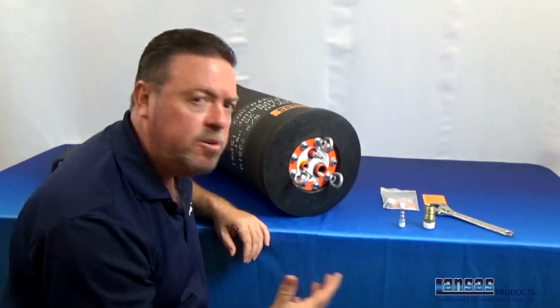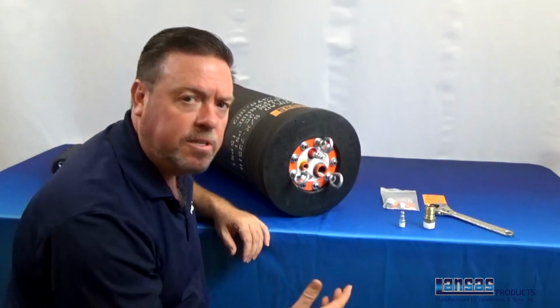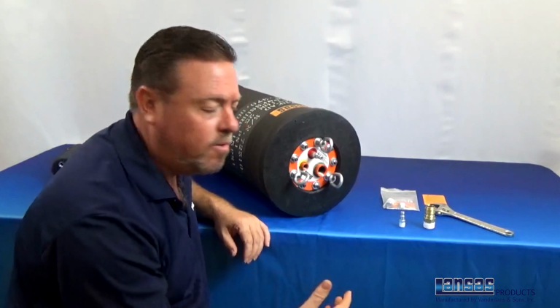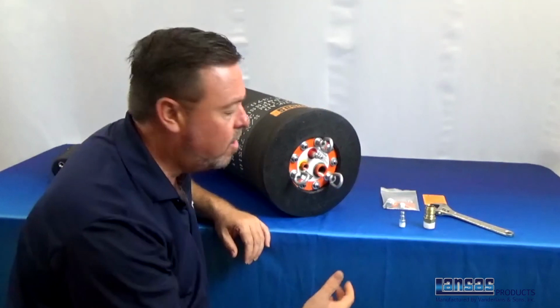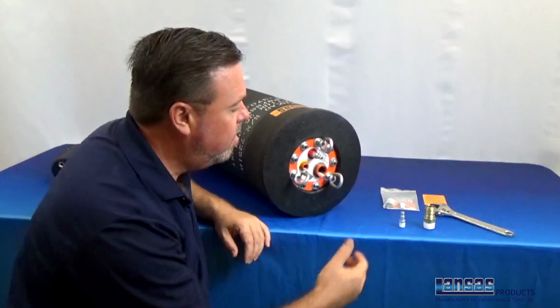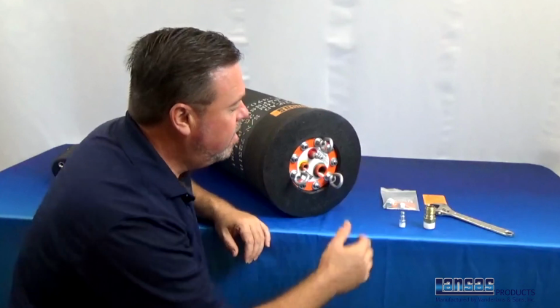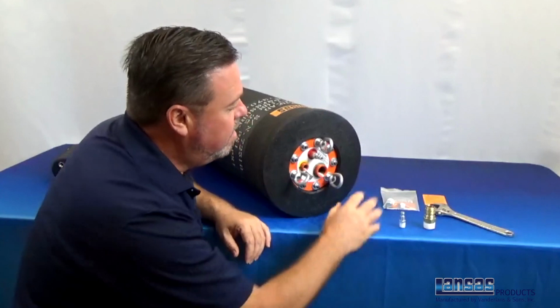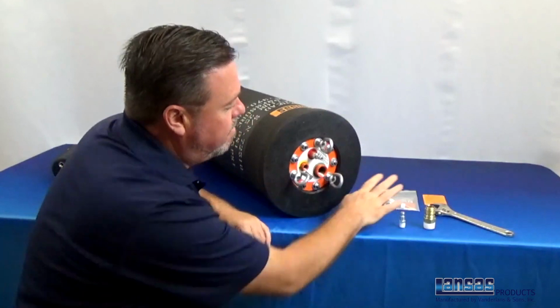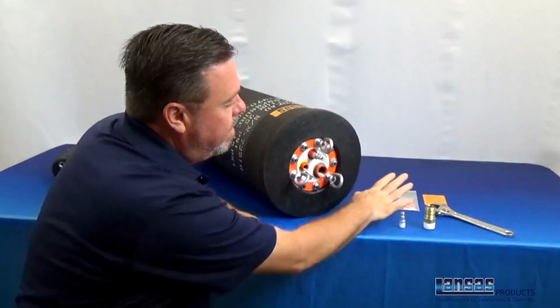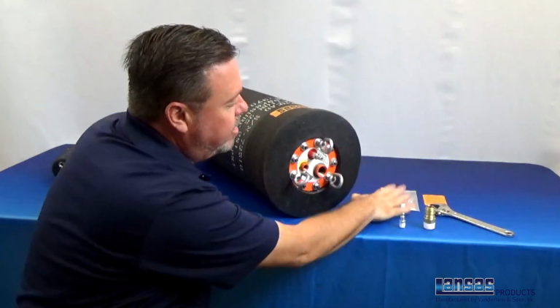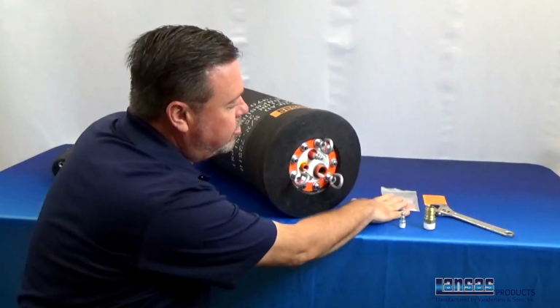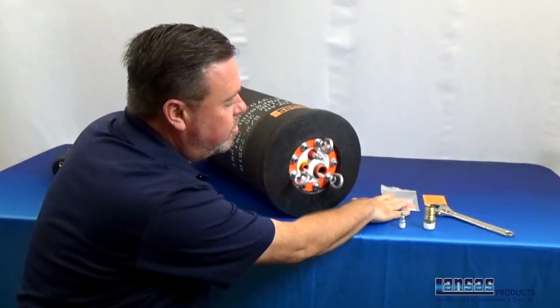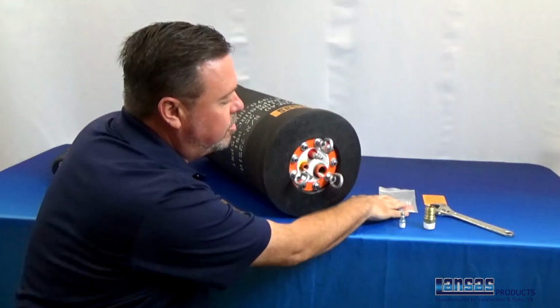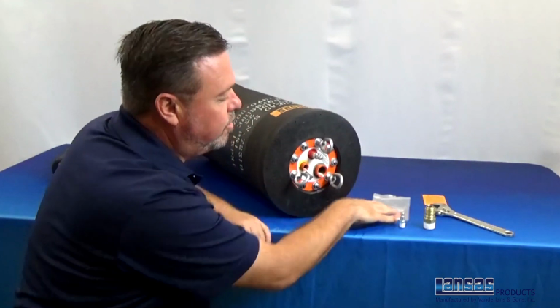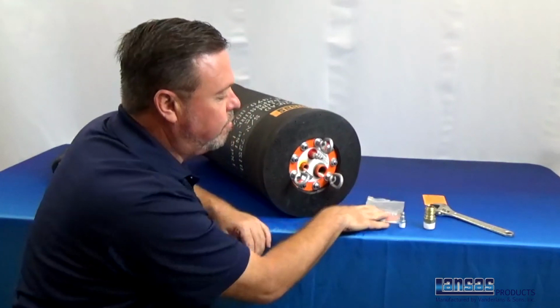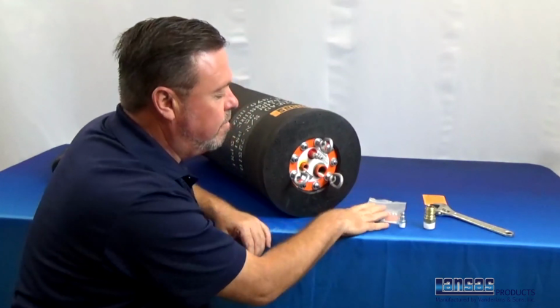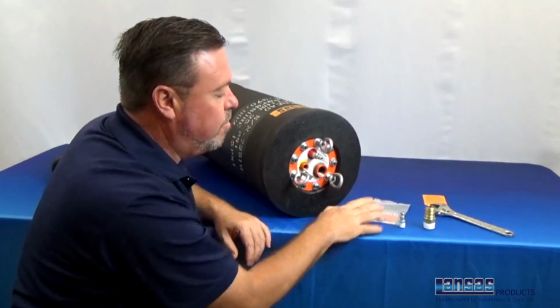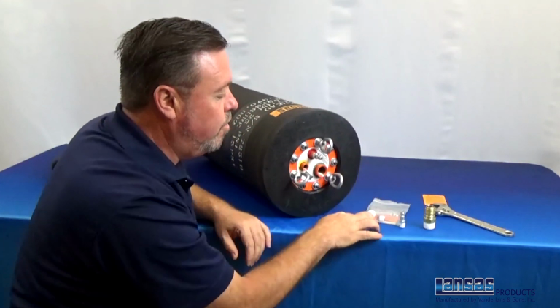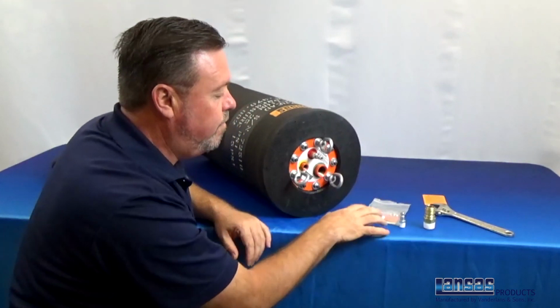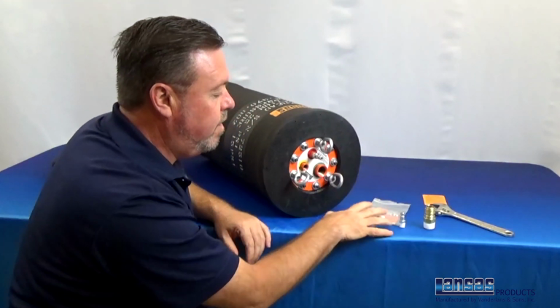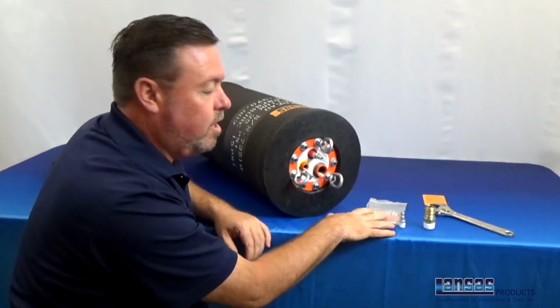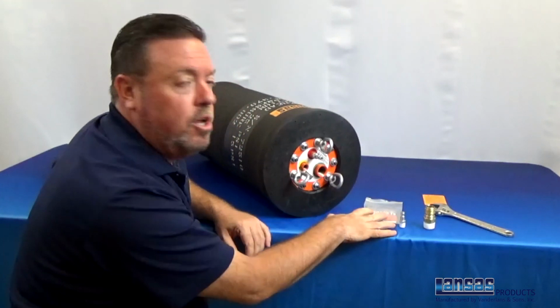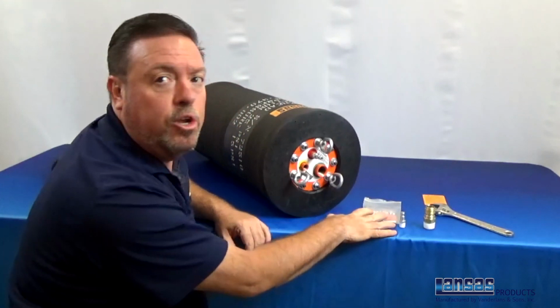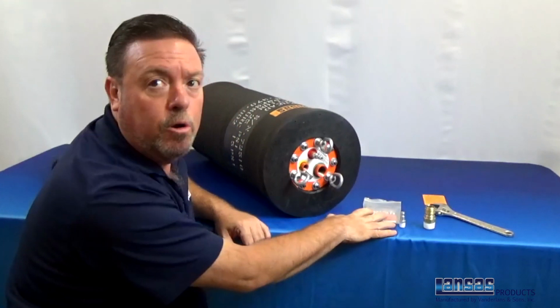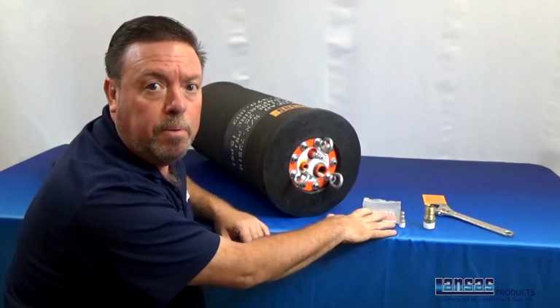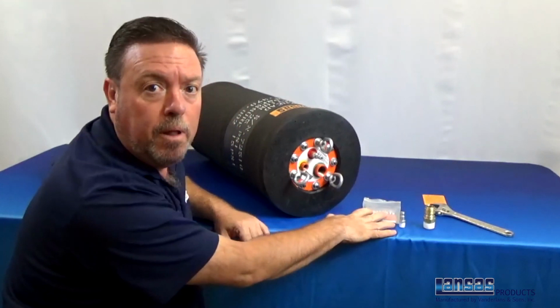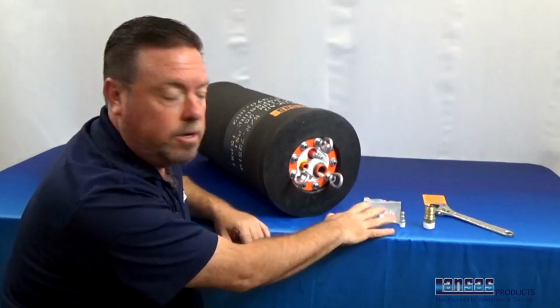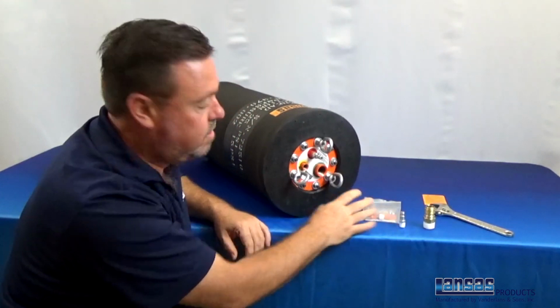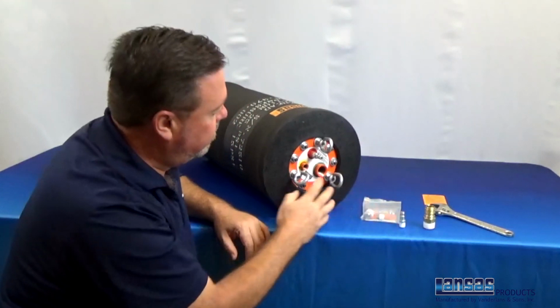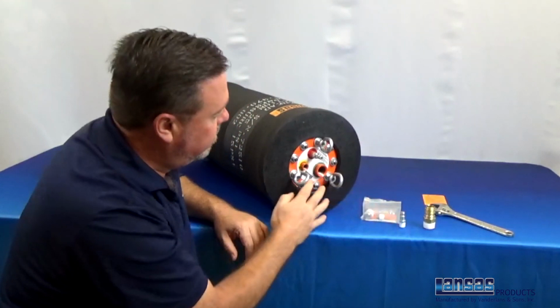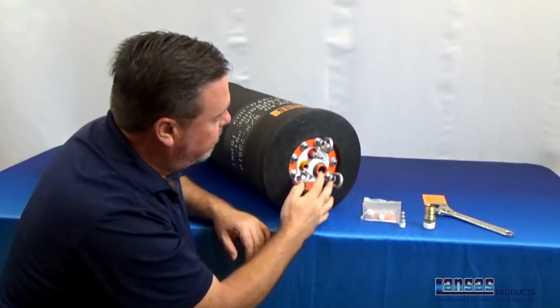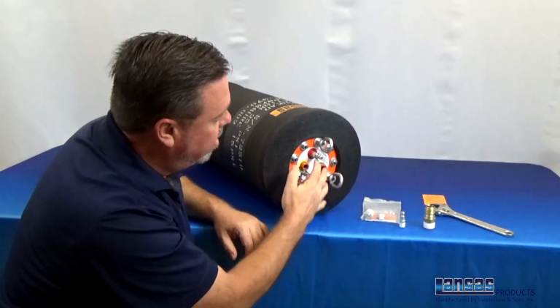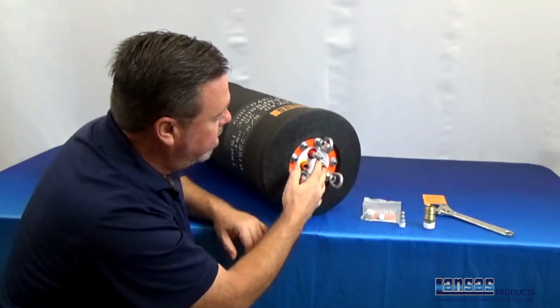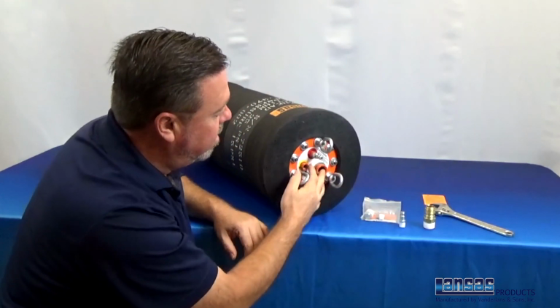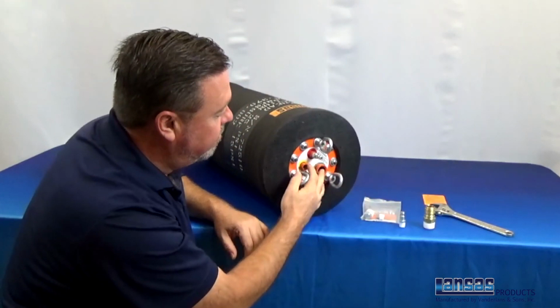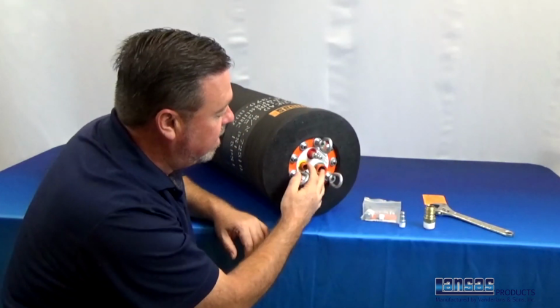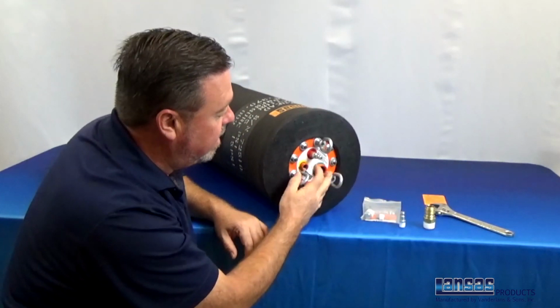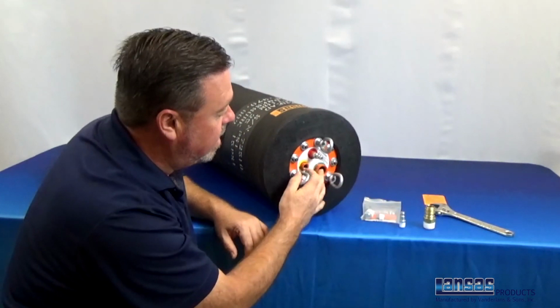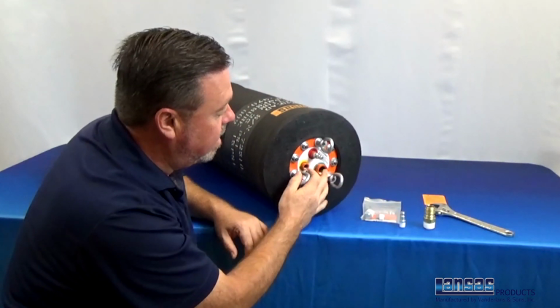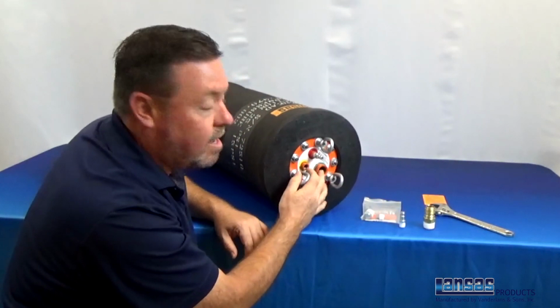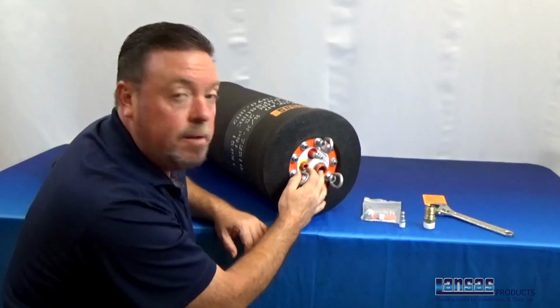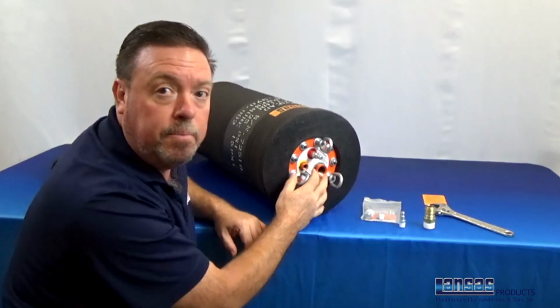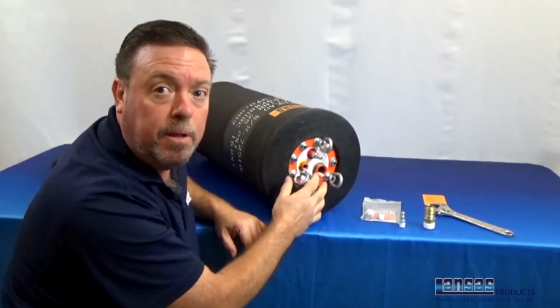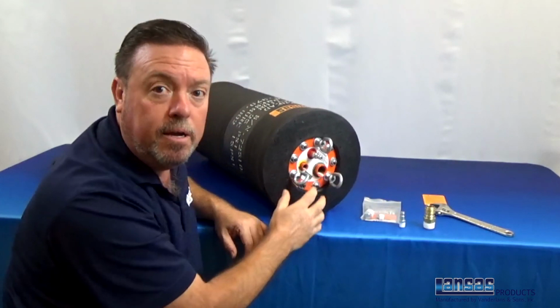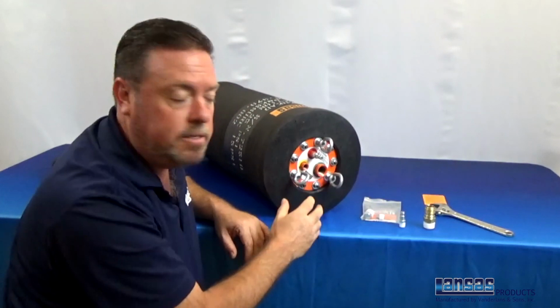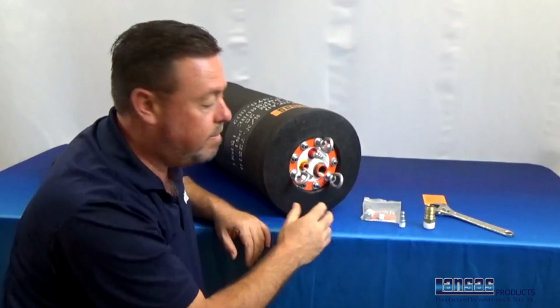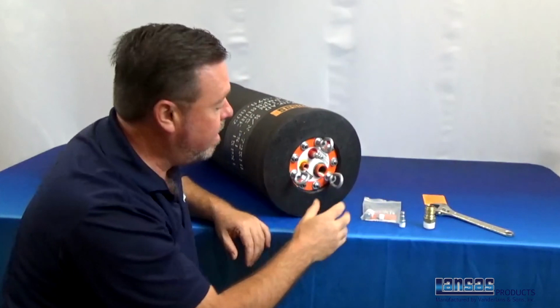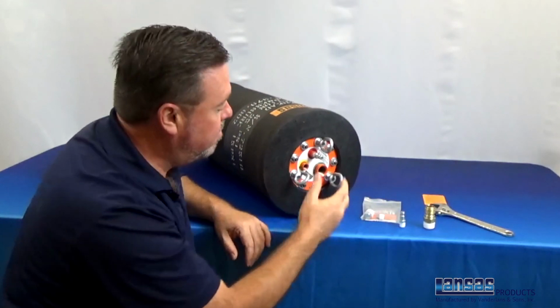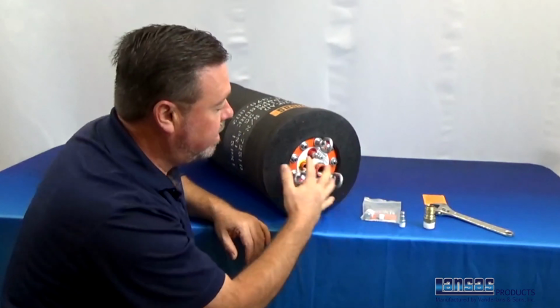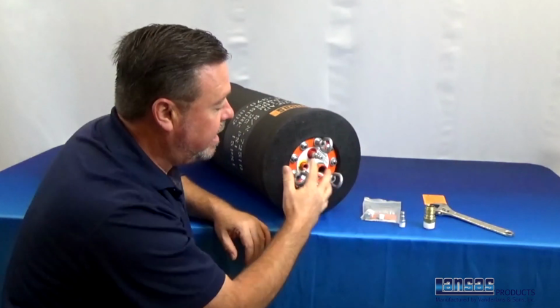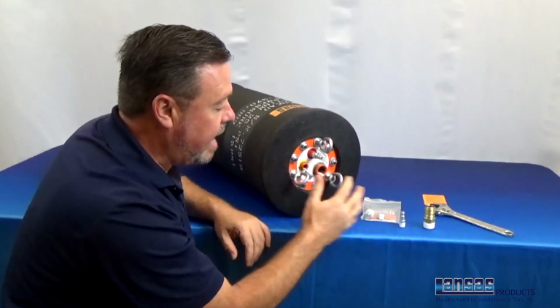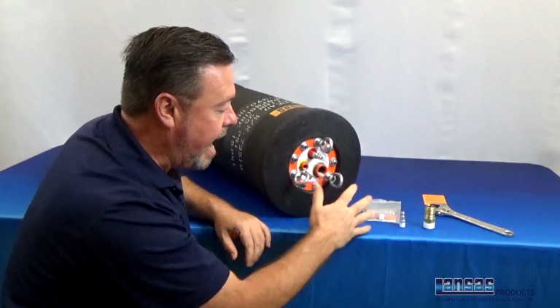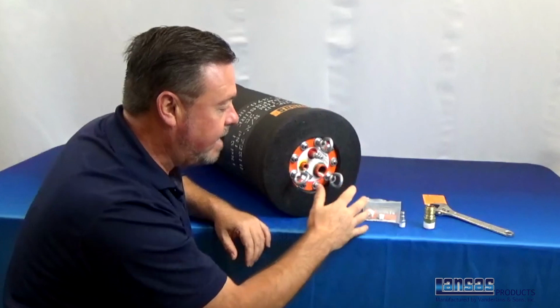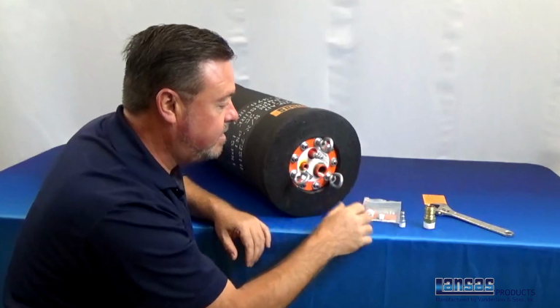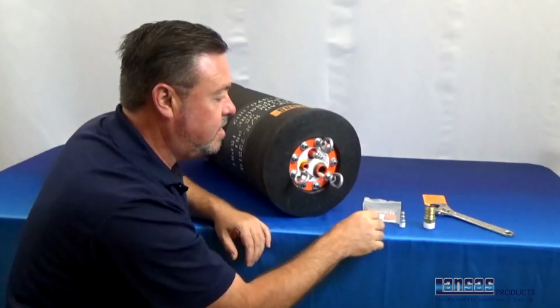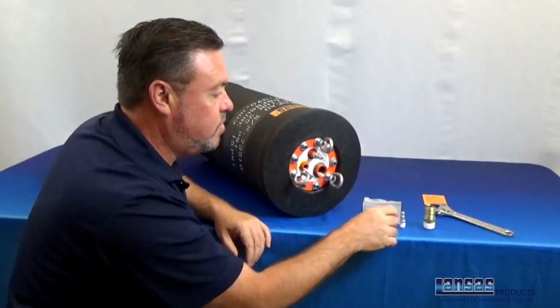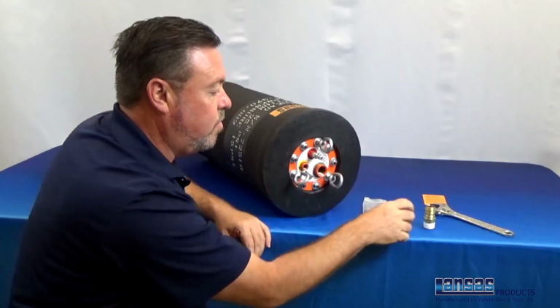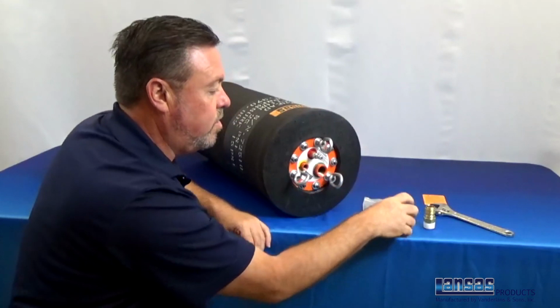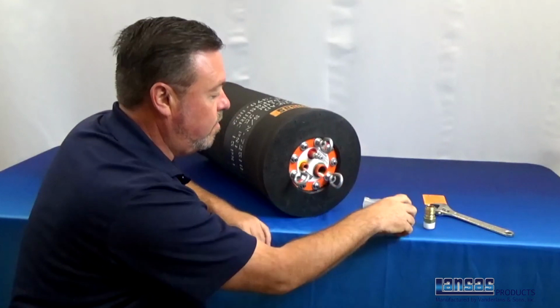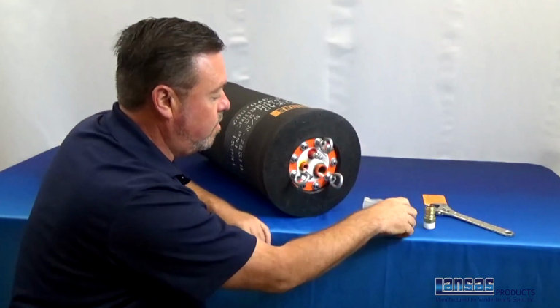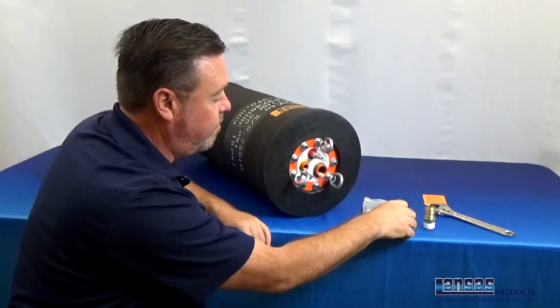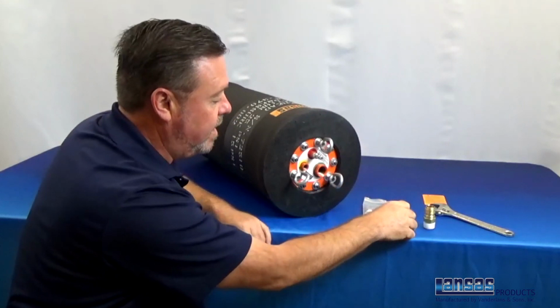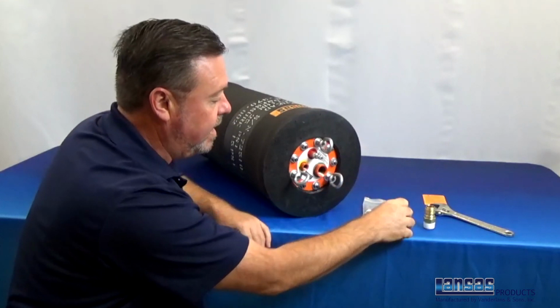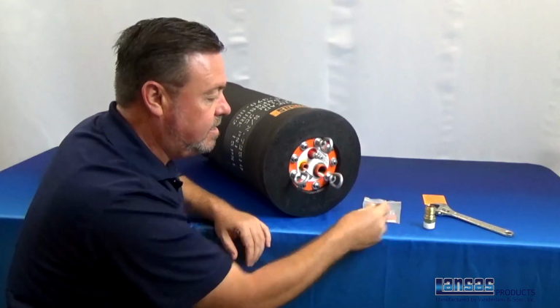First of all, make sure that you've removed your plugs from the front of the plug to be able to get access with the new fittings.